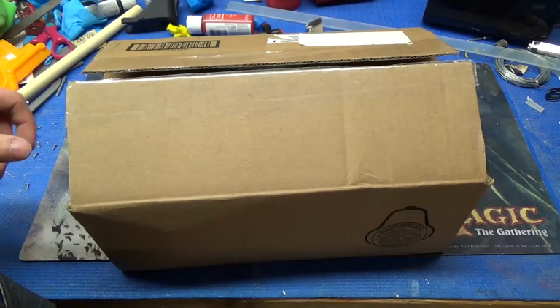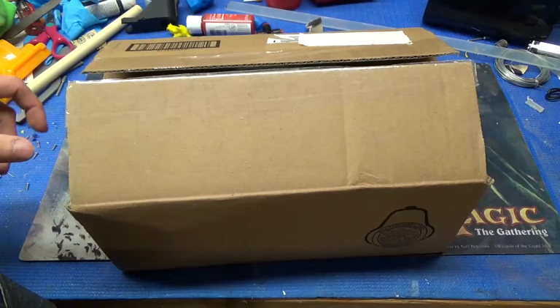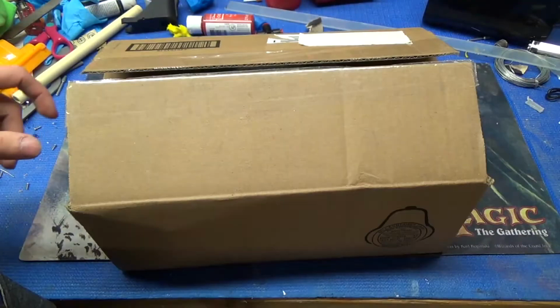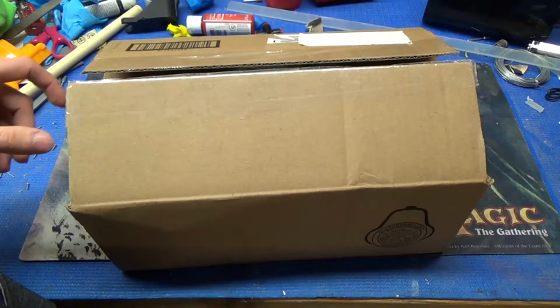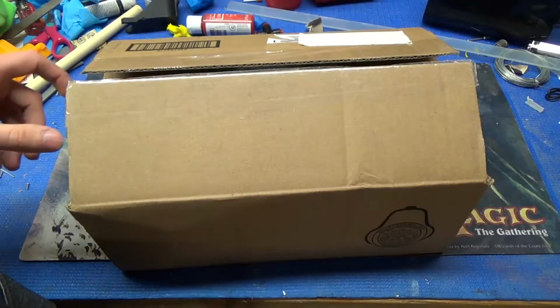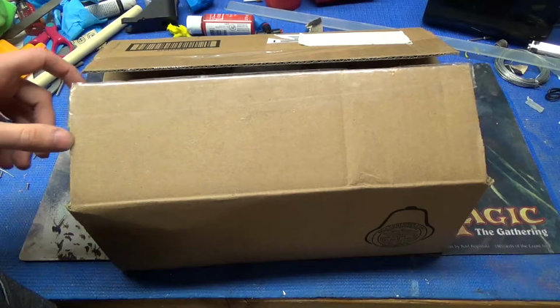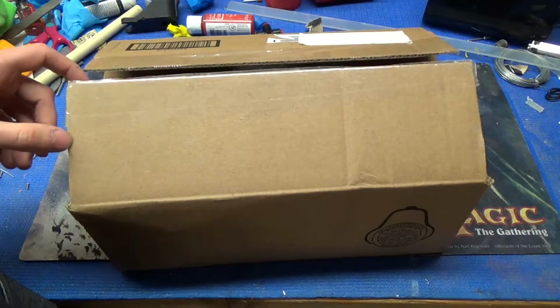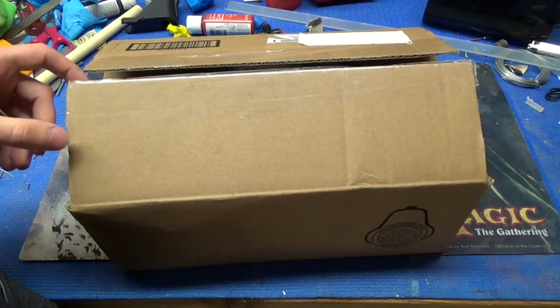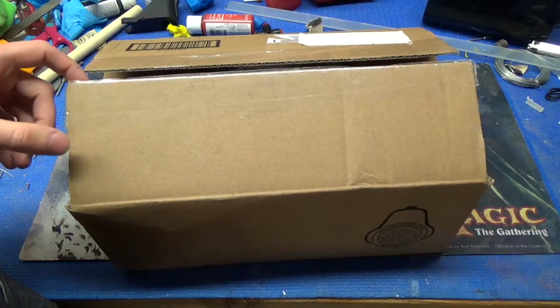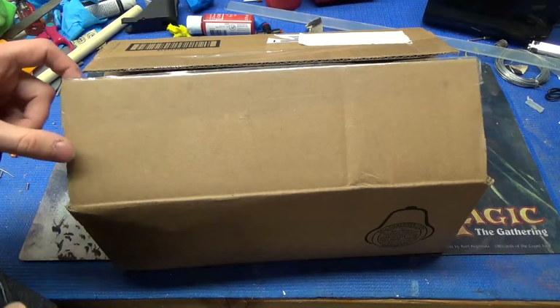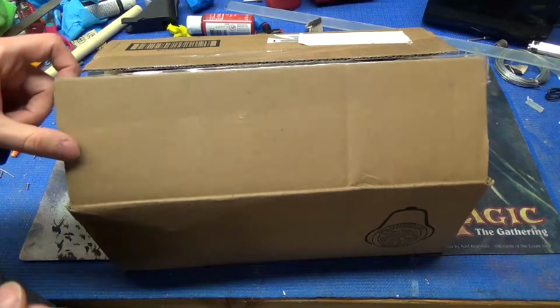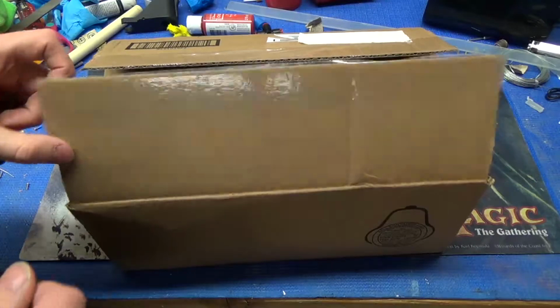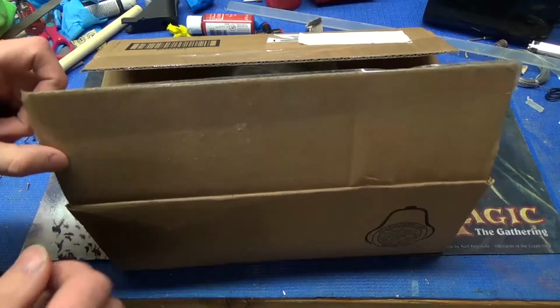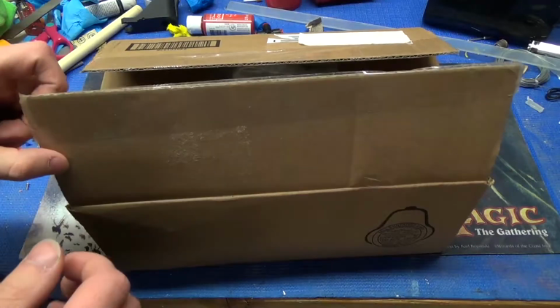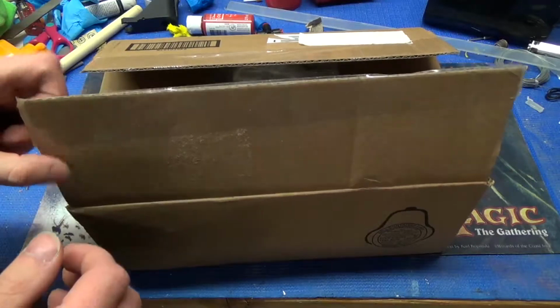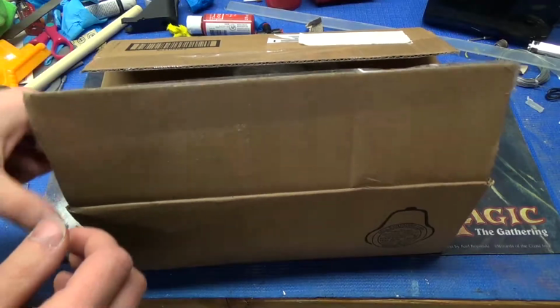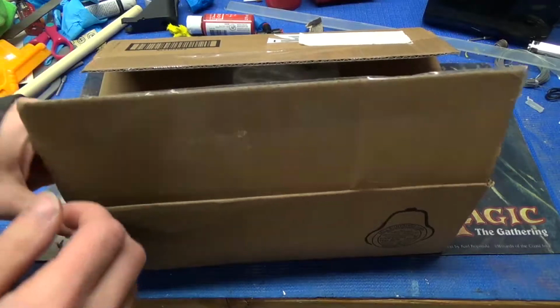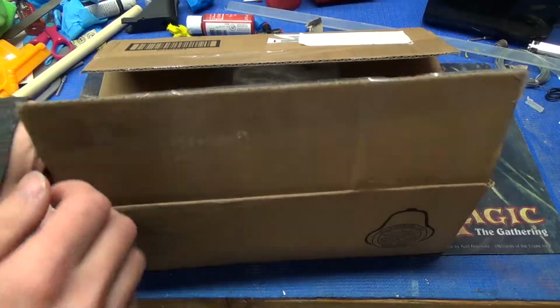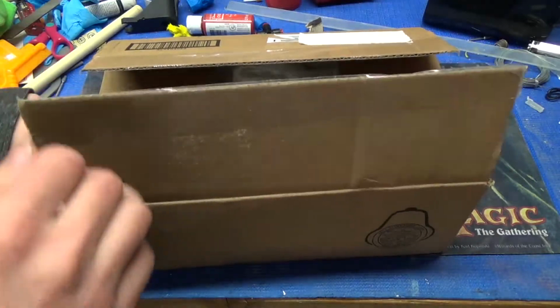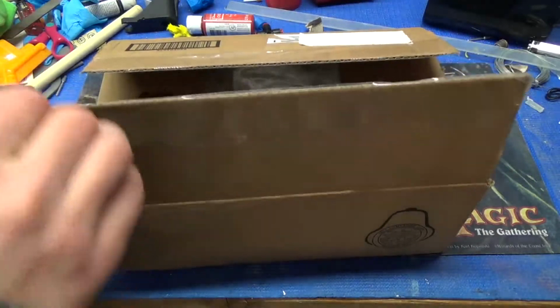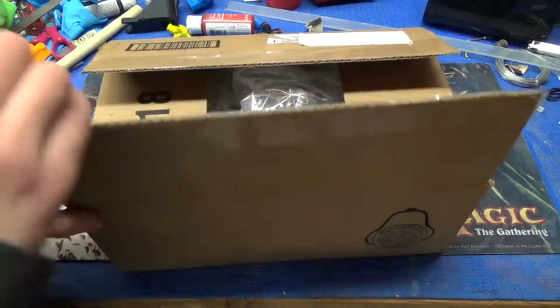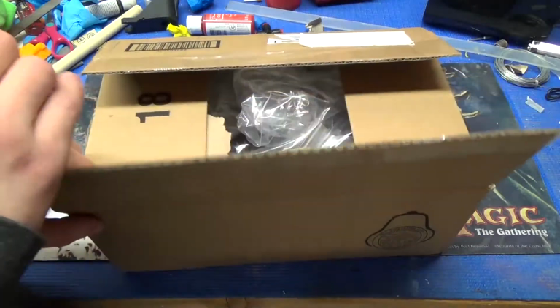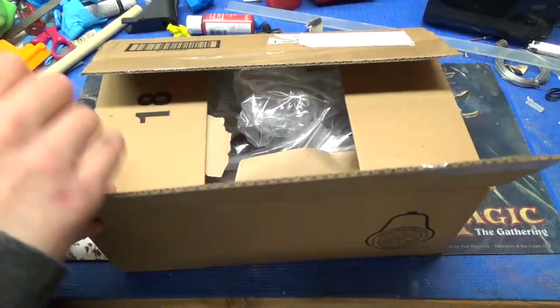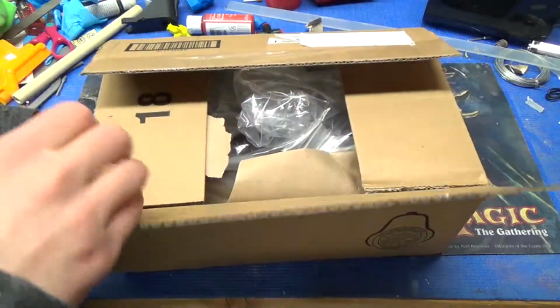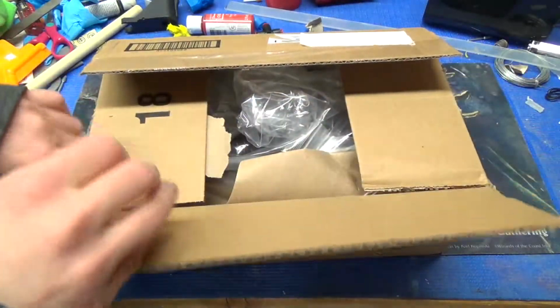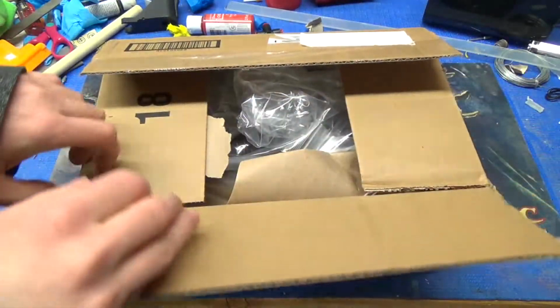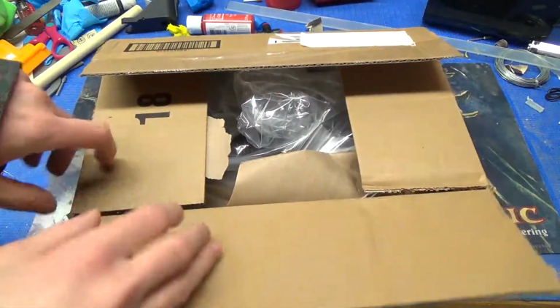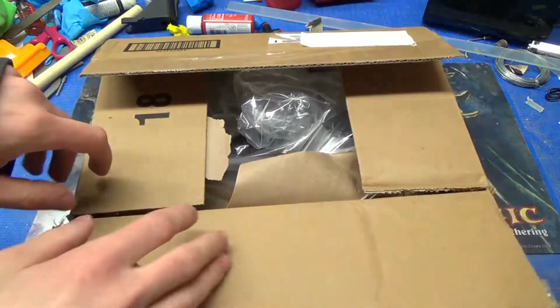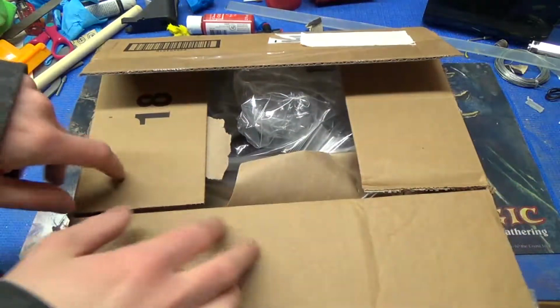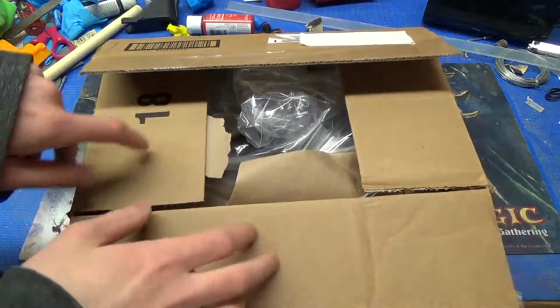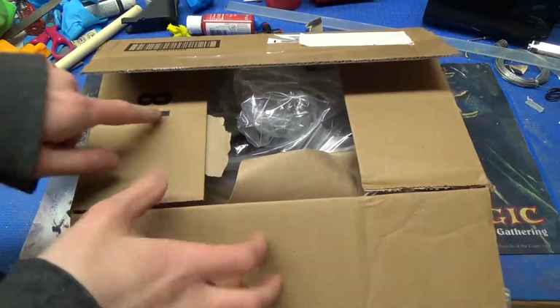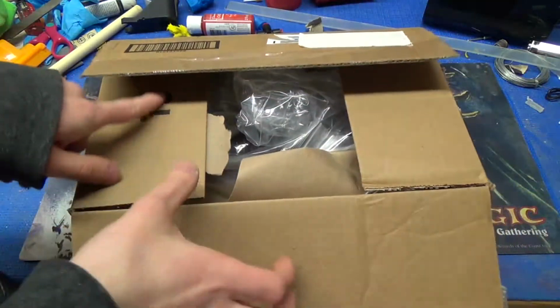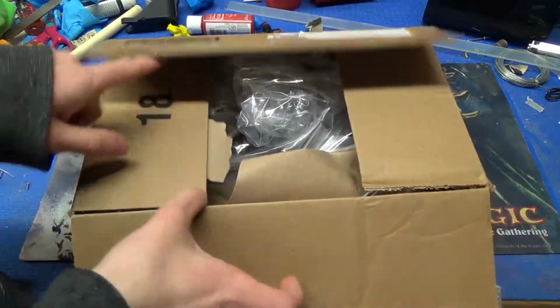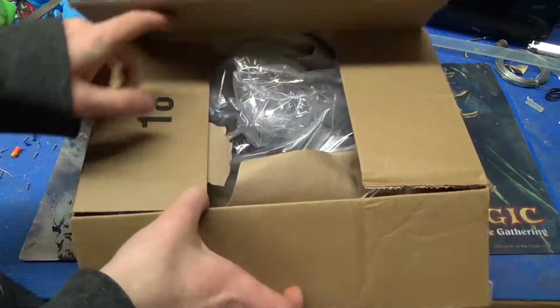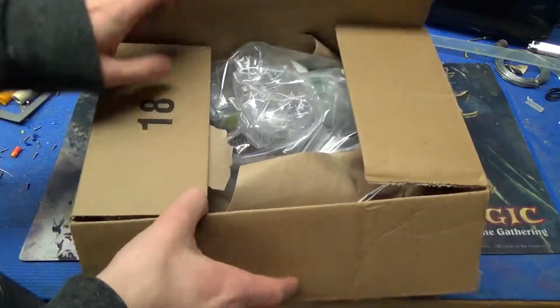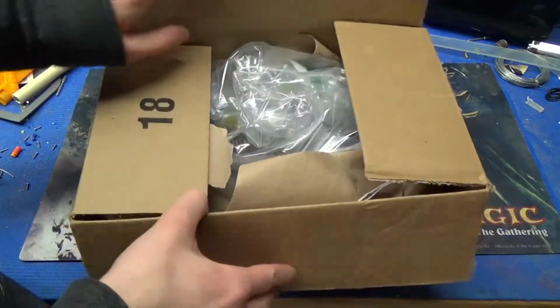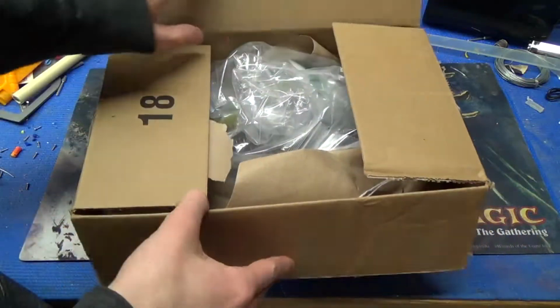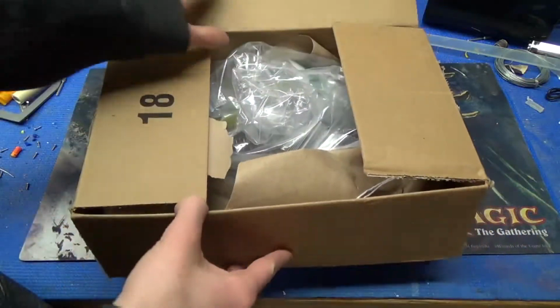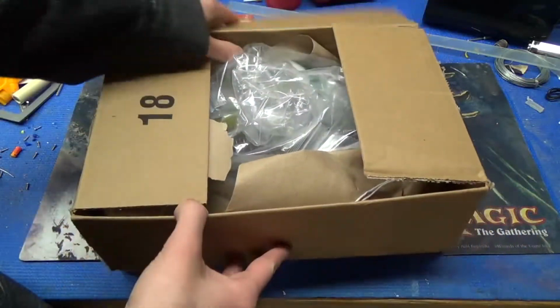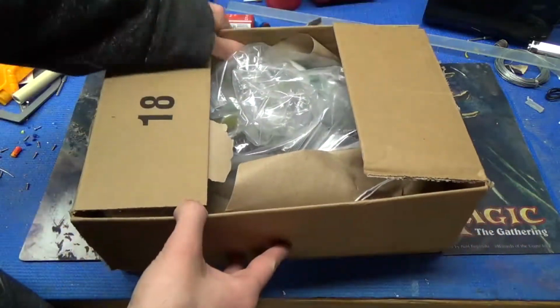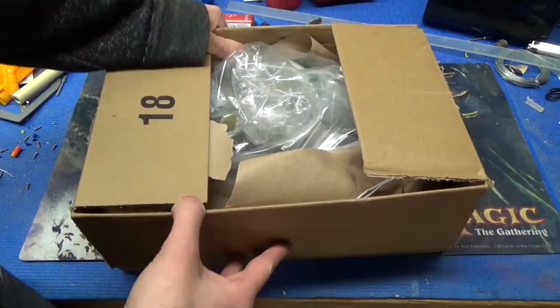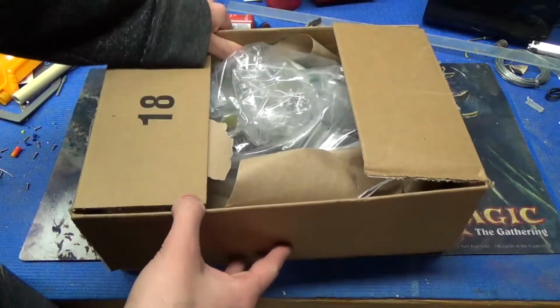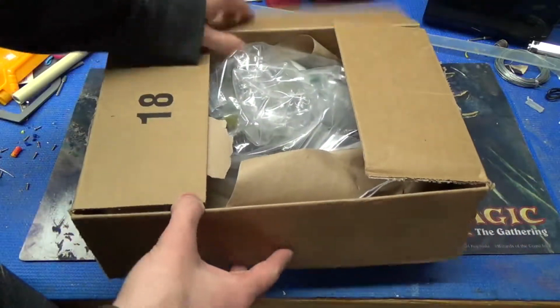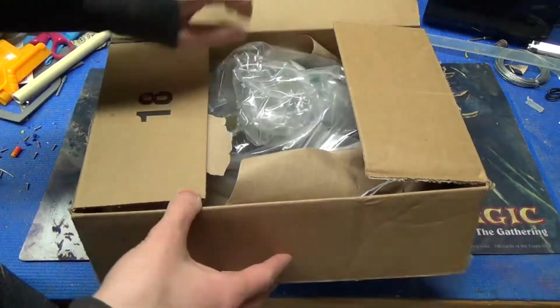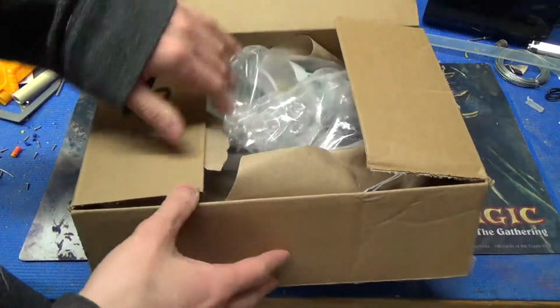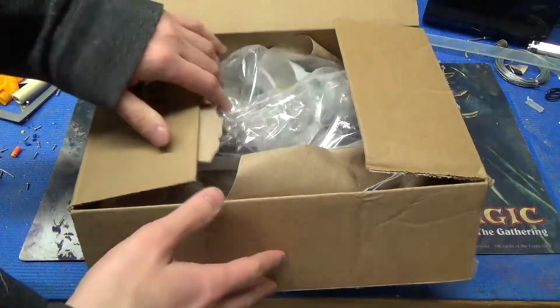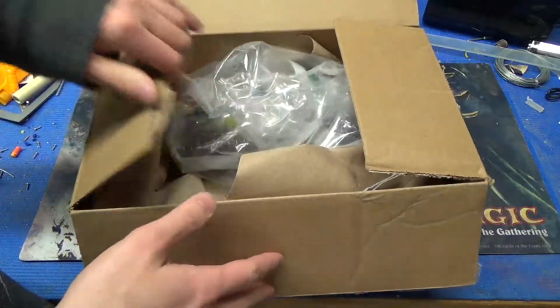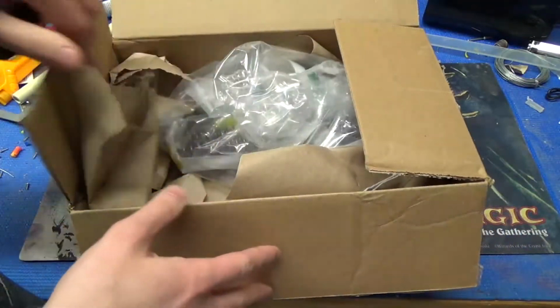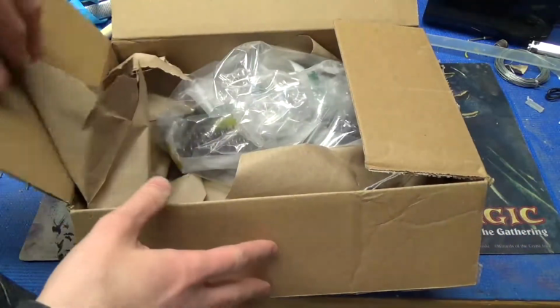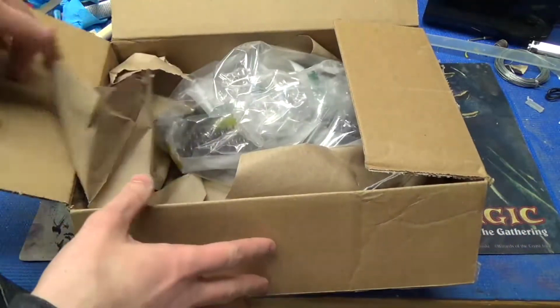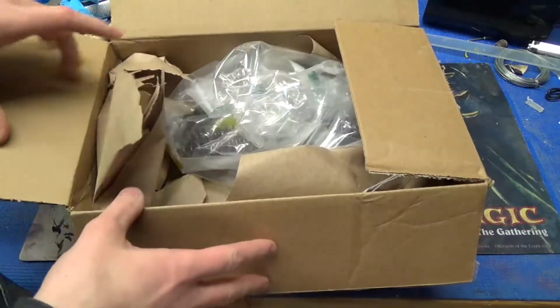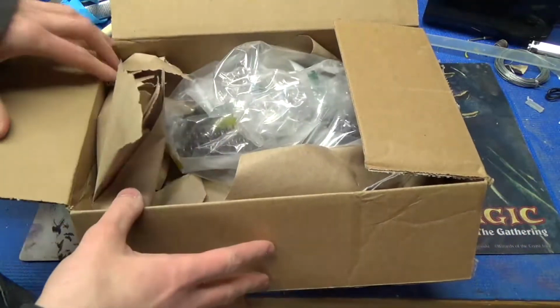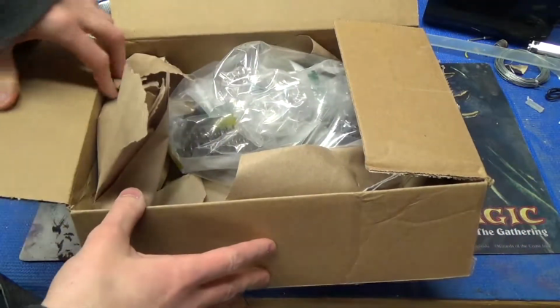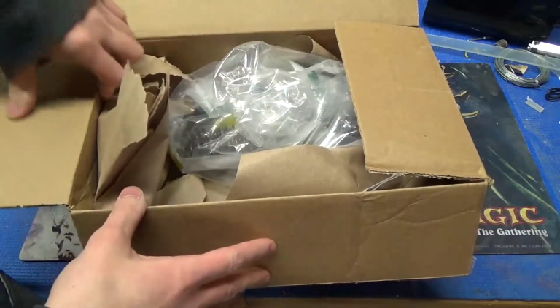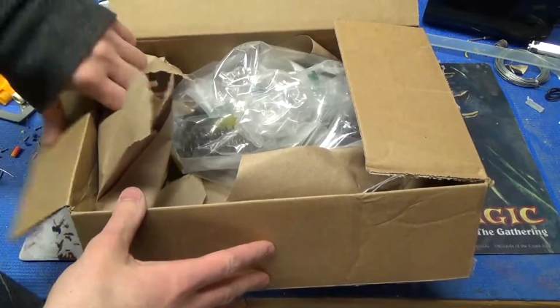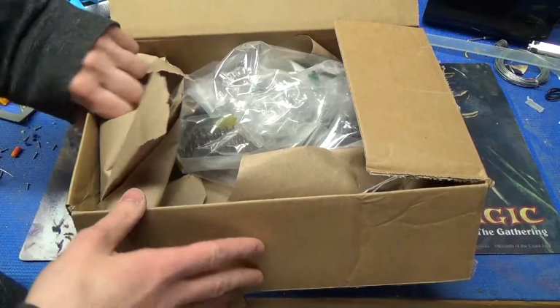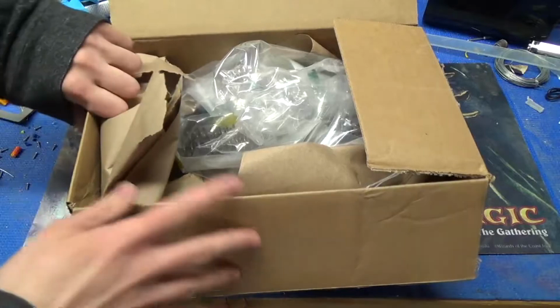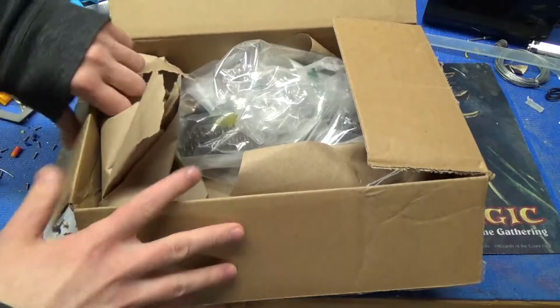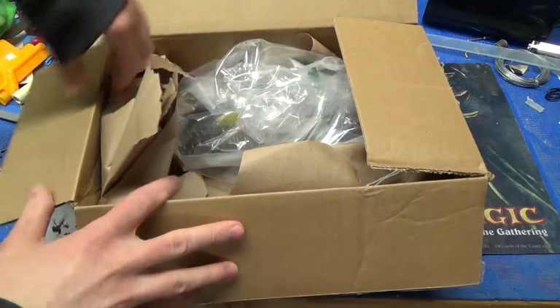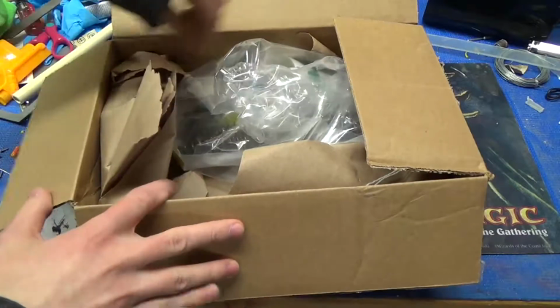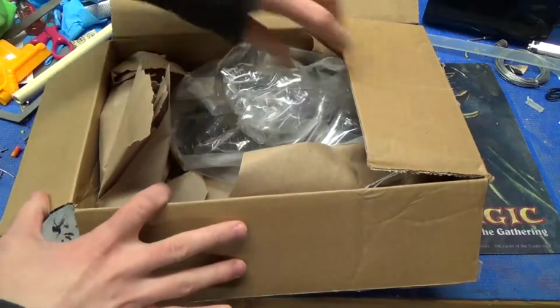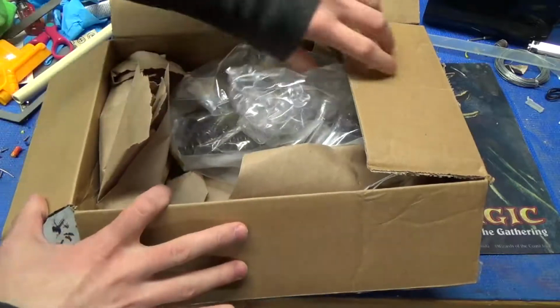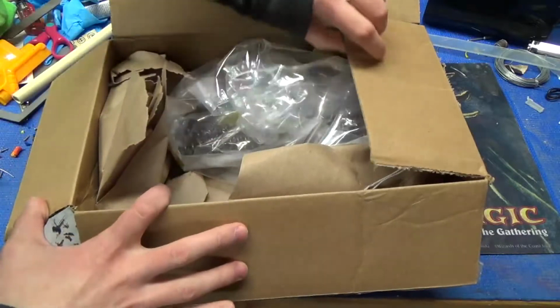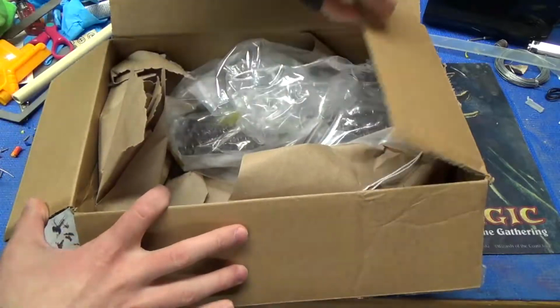Let's try this again now that I've removed the piece of paper with my name and address on it. This is a box from McMaster-Carr.